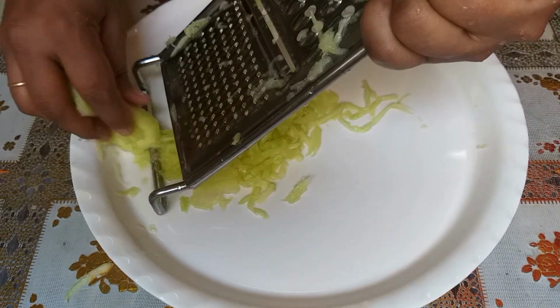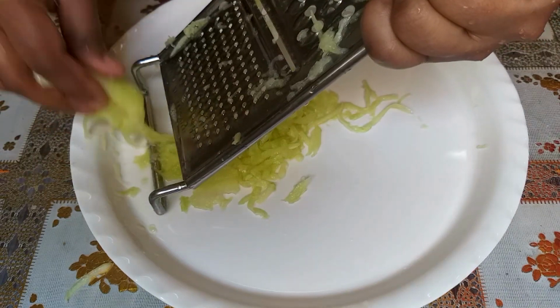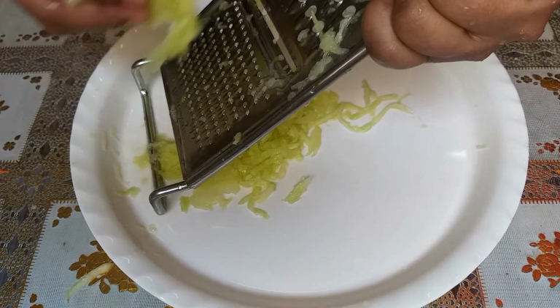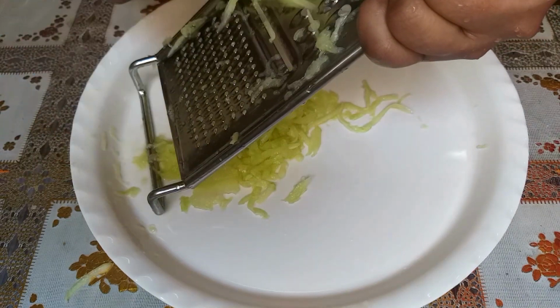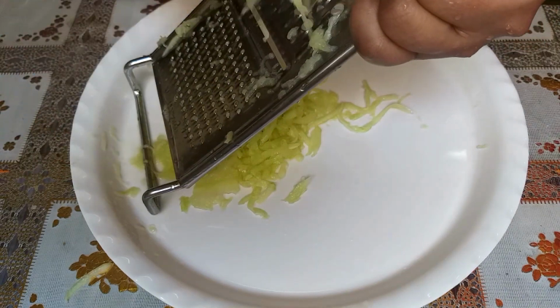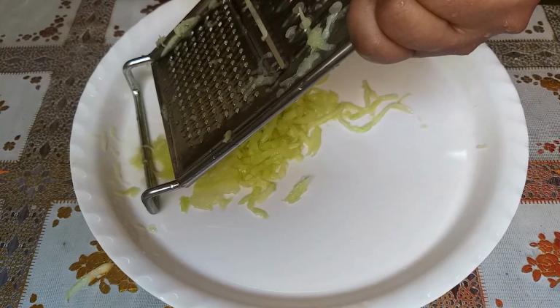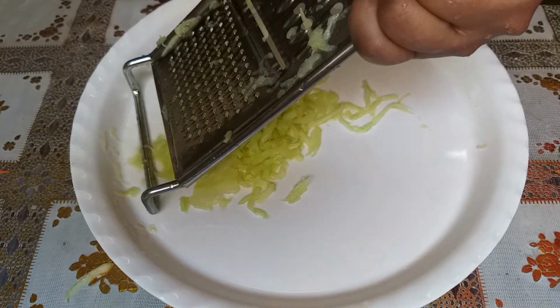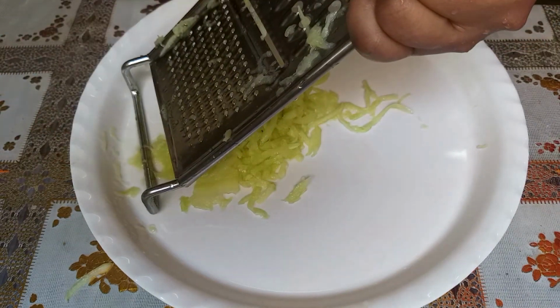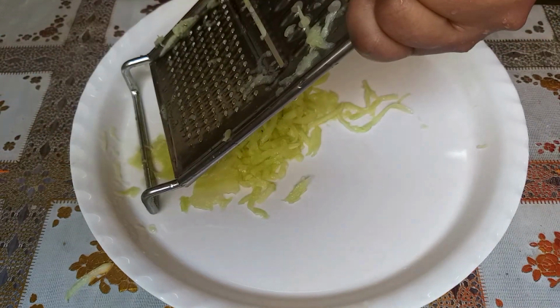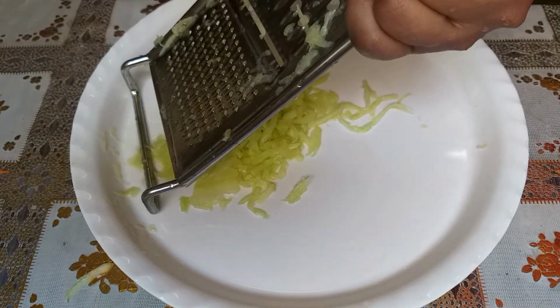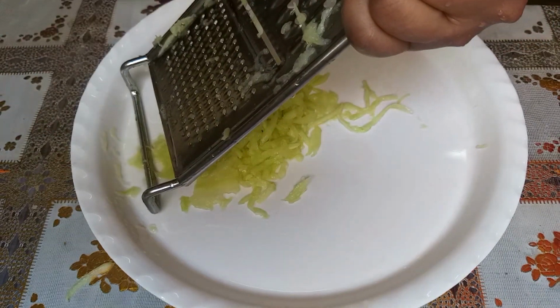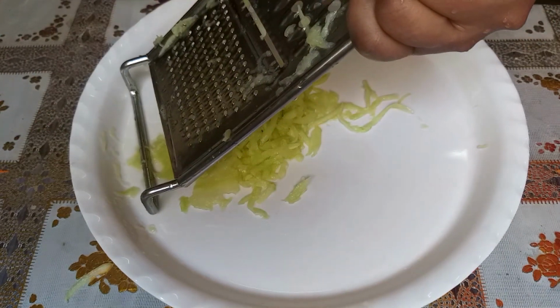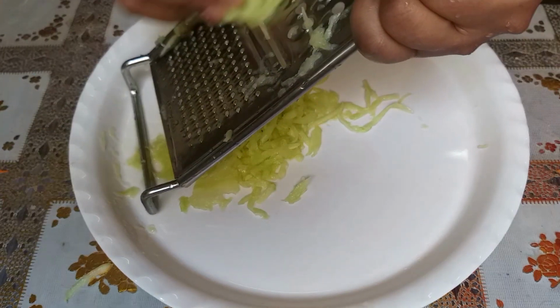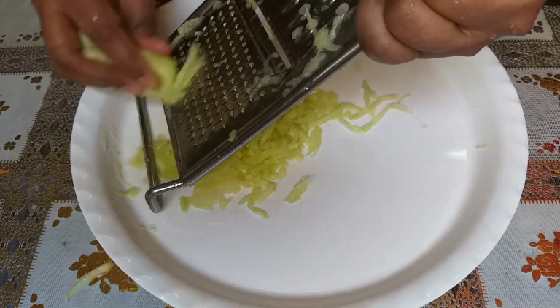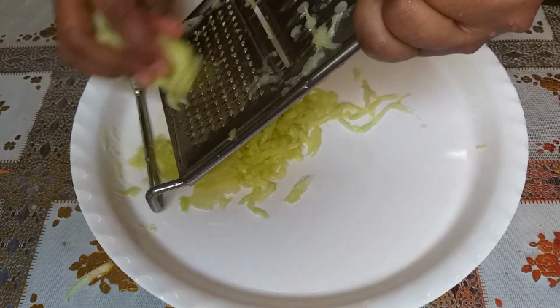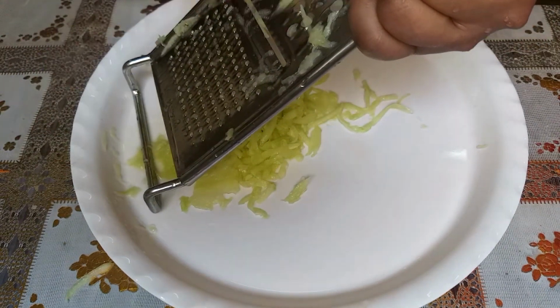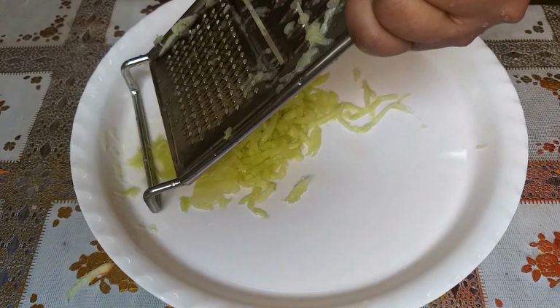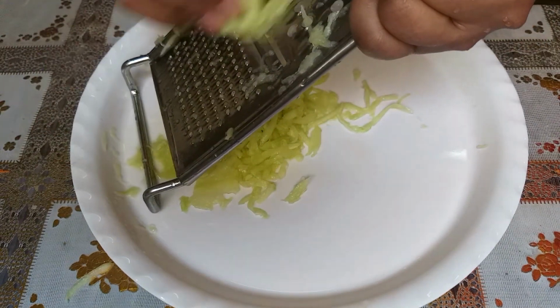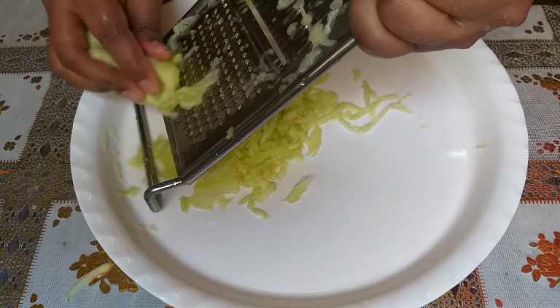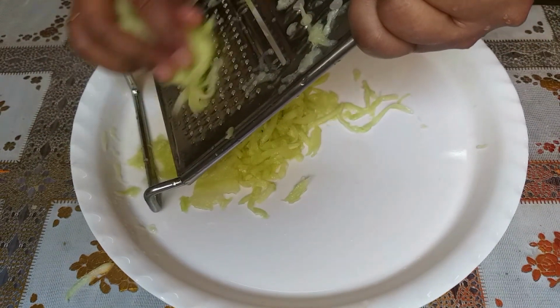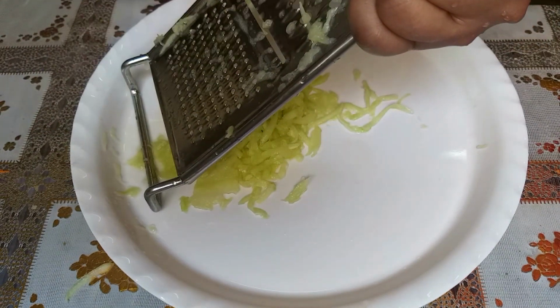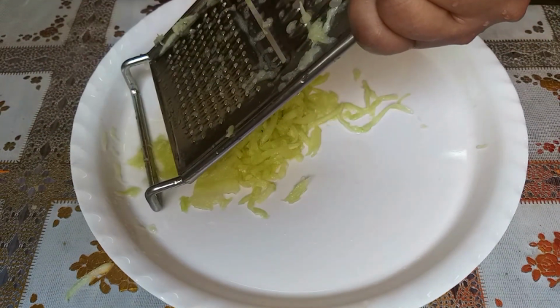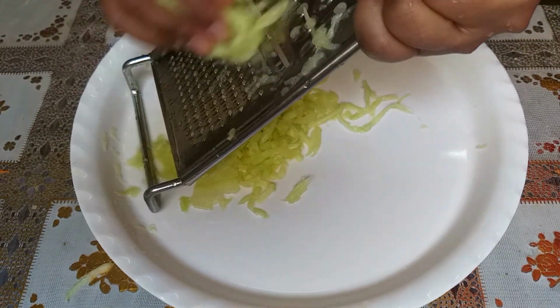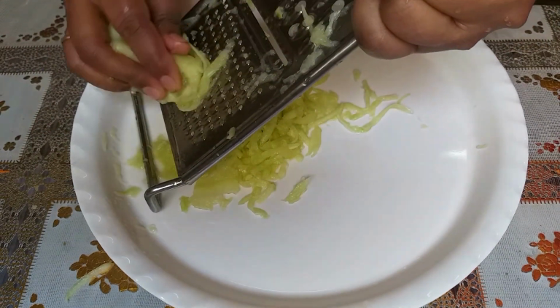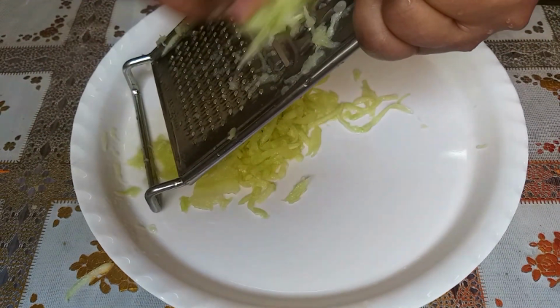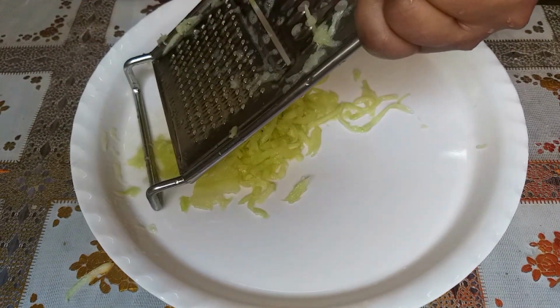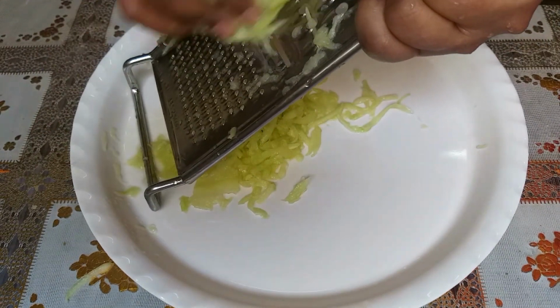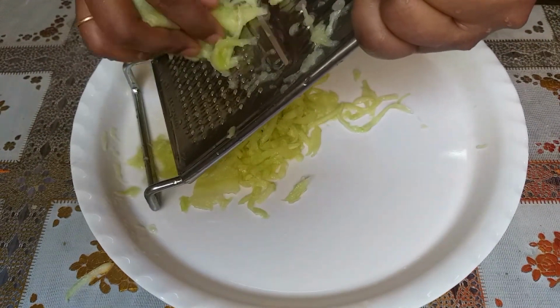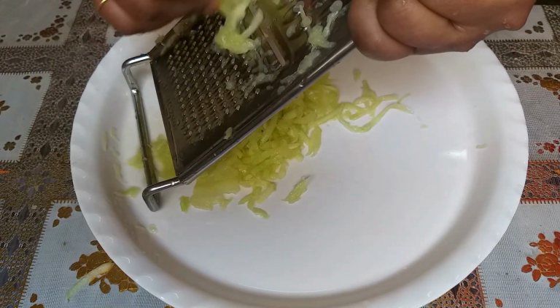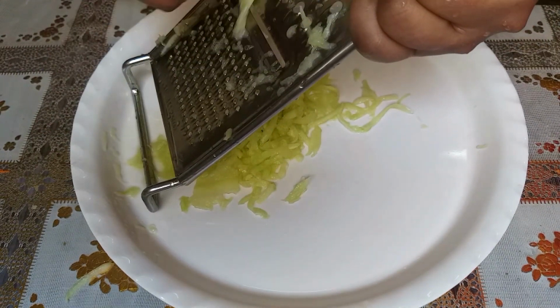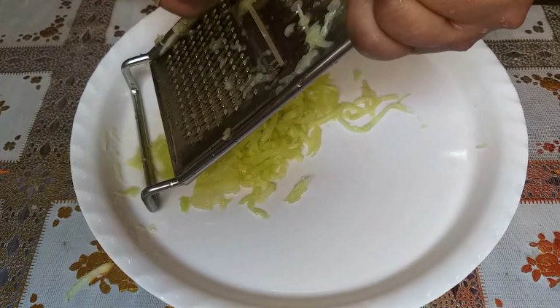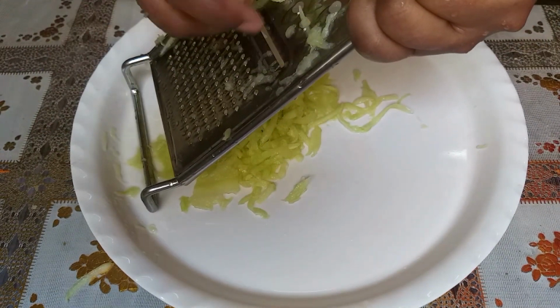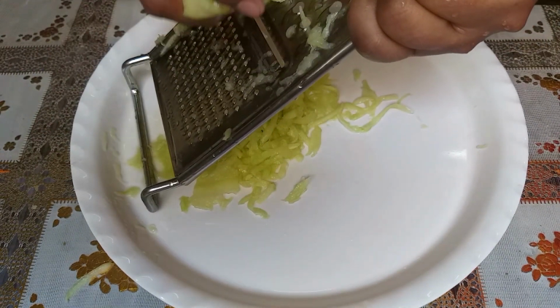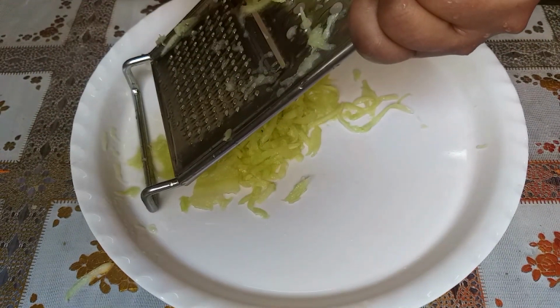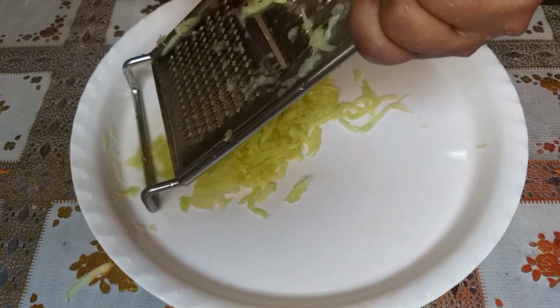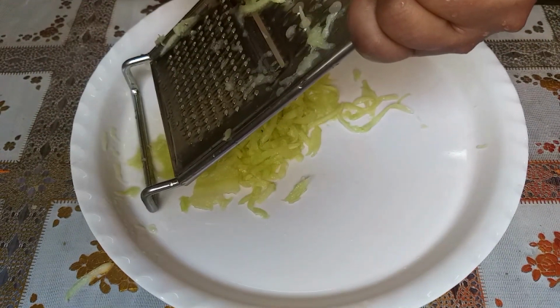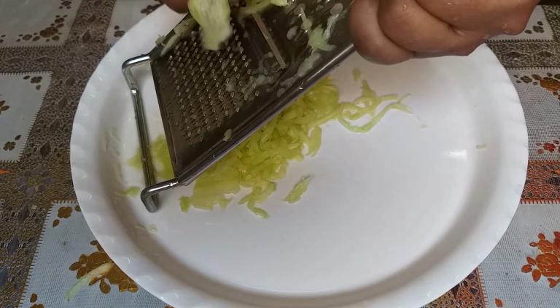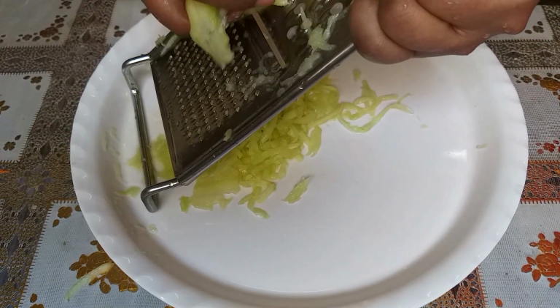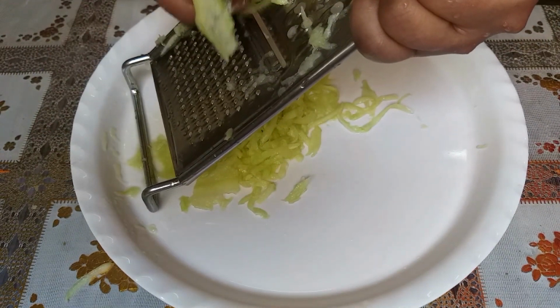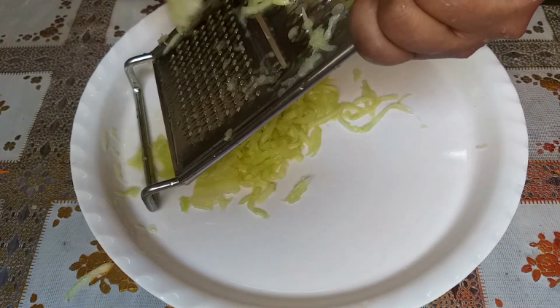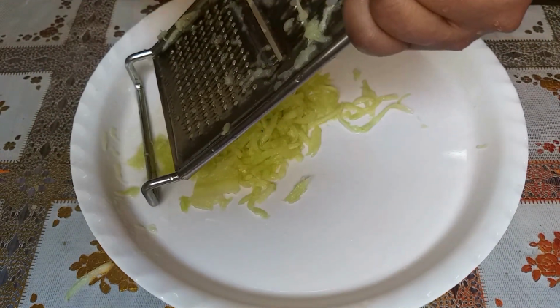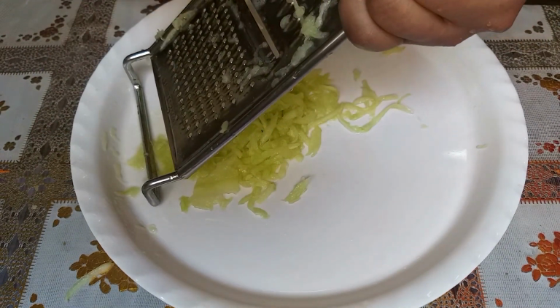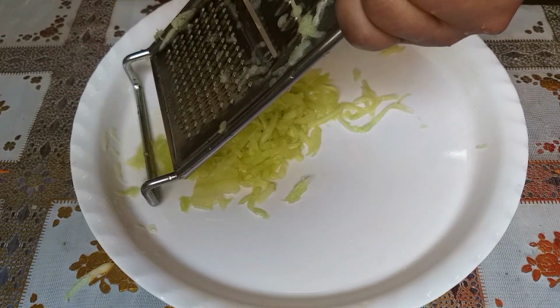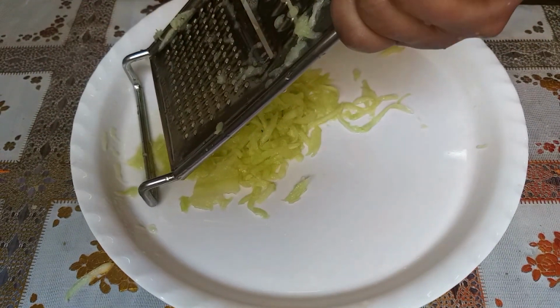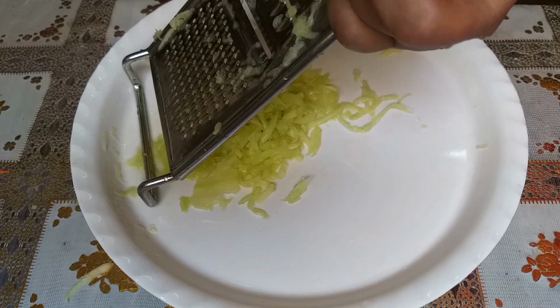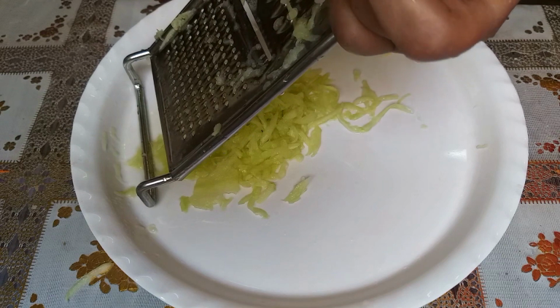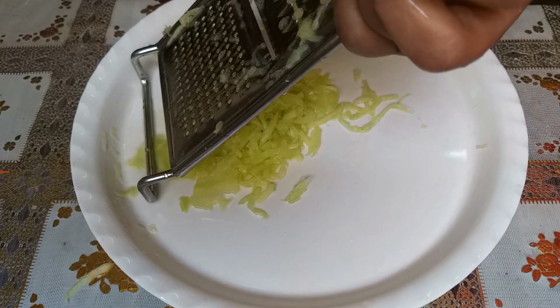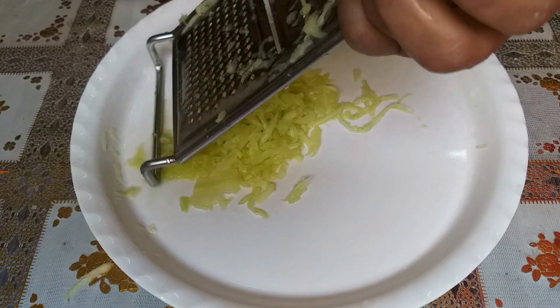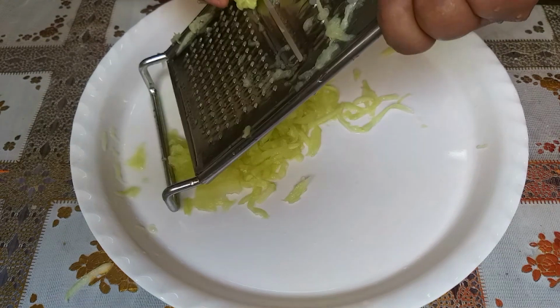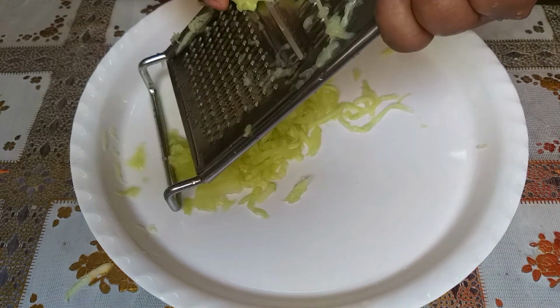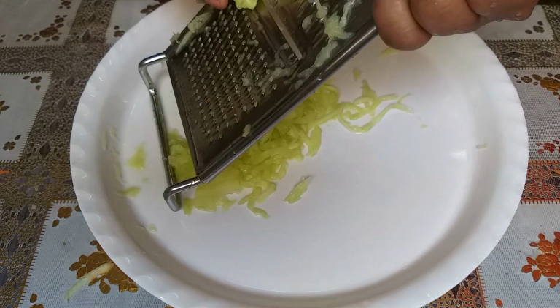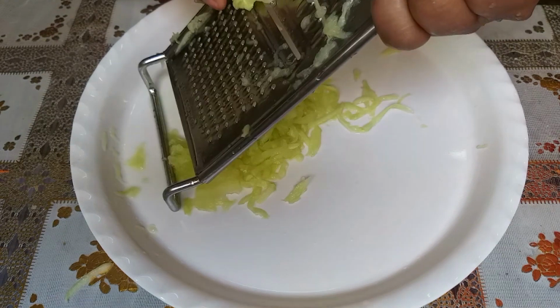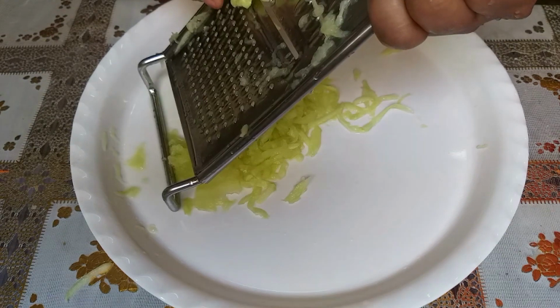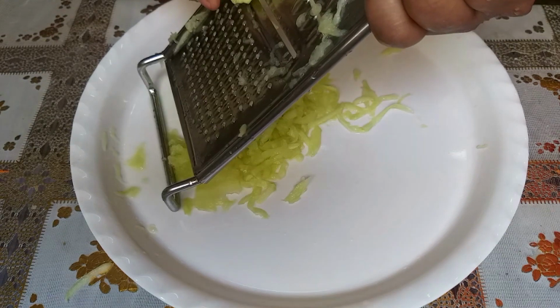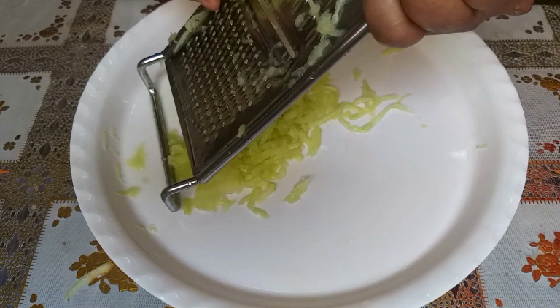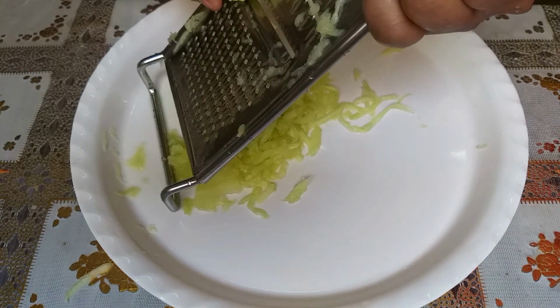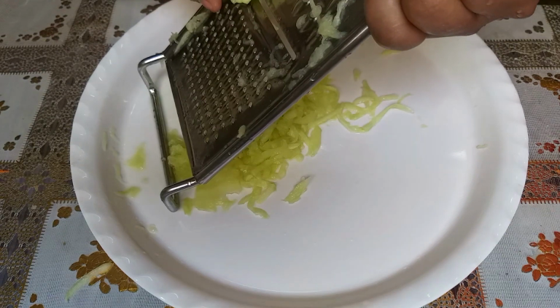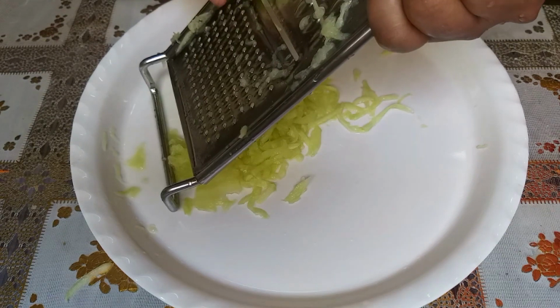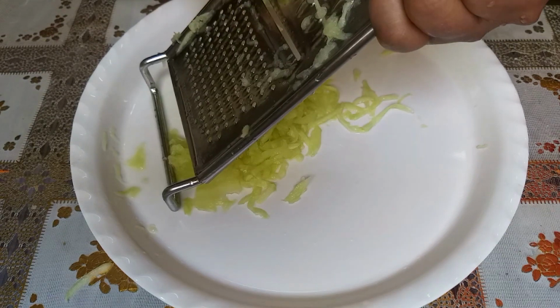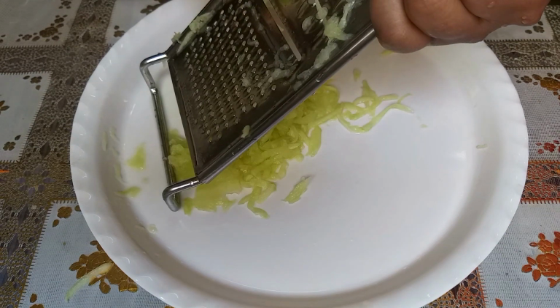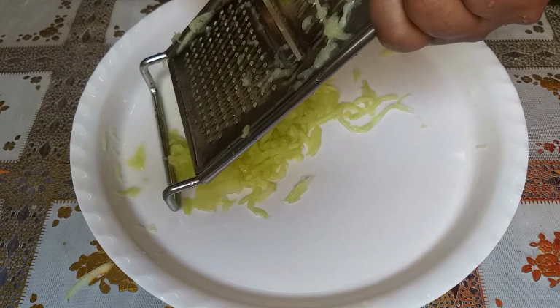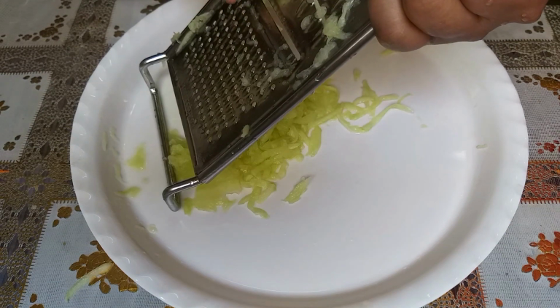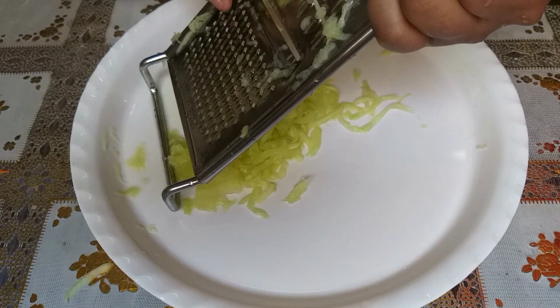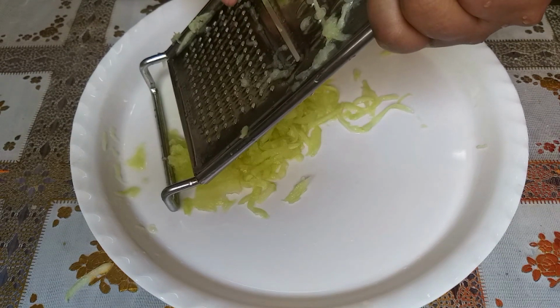We do not have to eat the carrots whole. Let's try this — this is the best carrot.